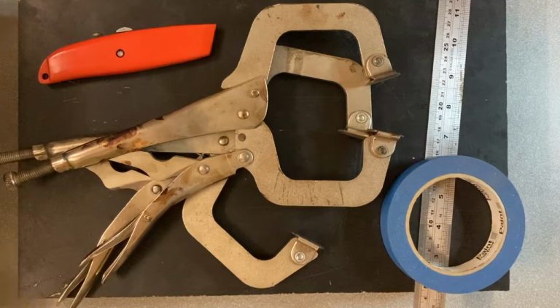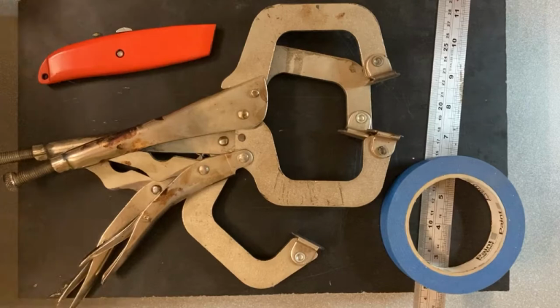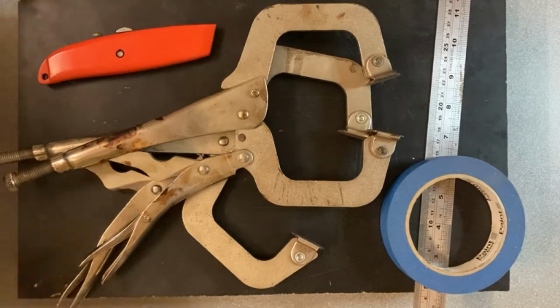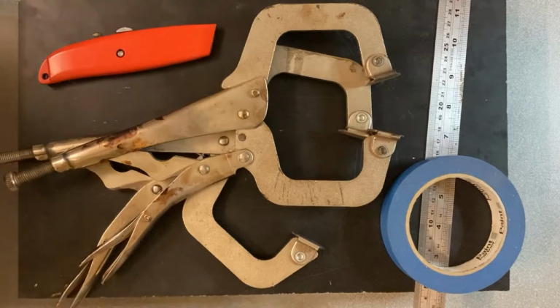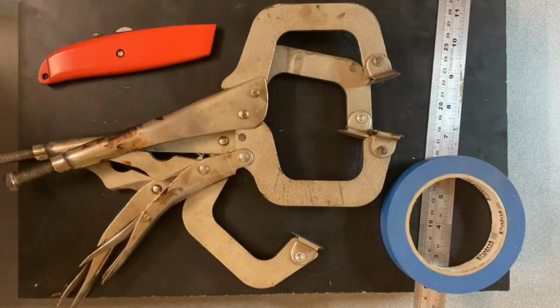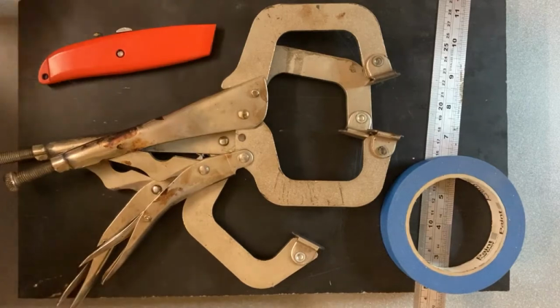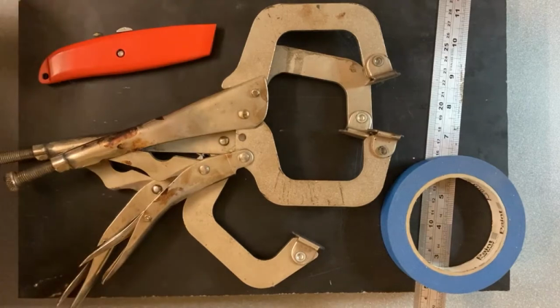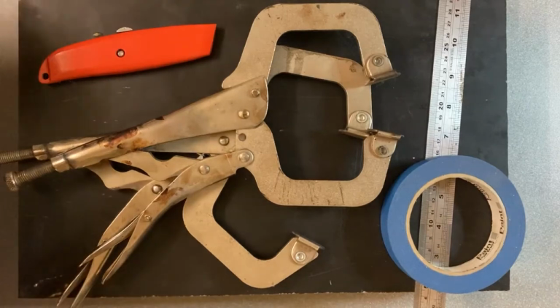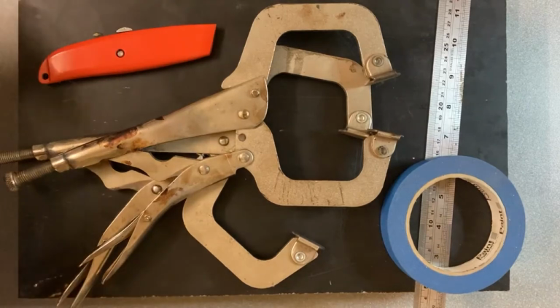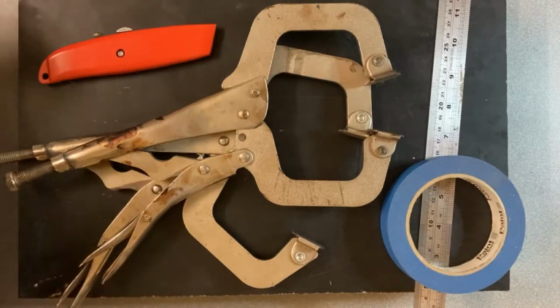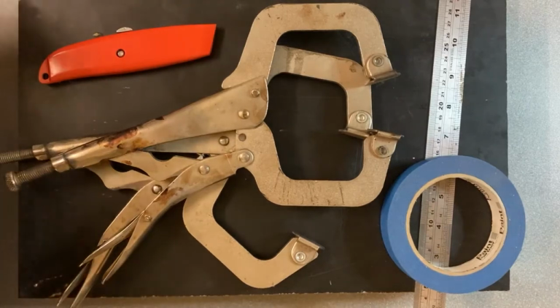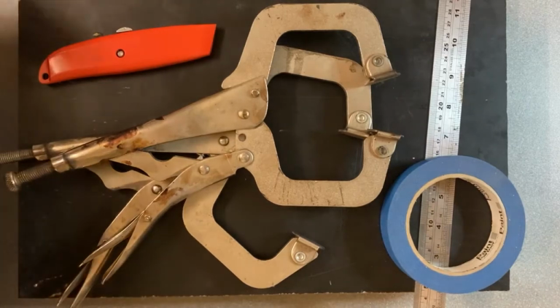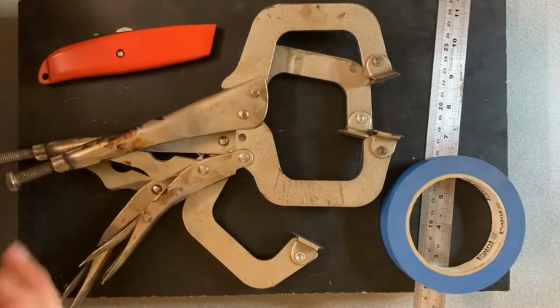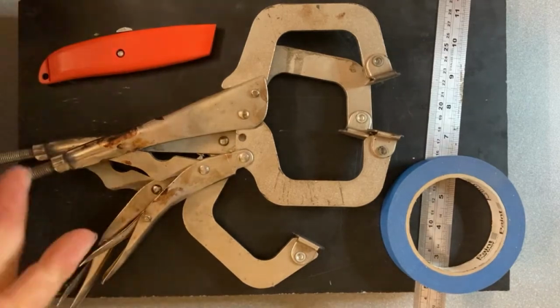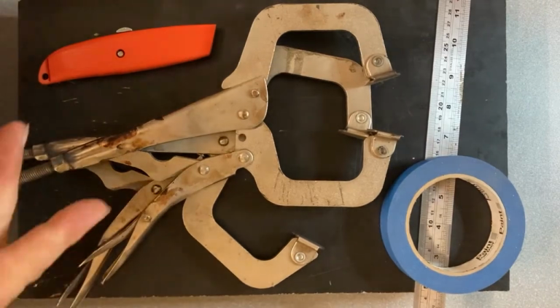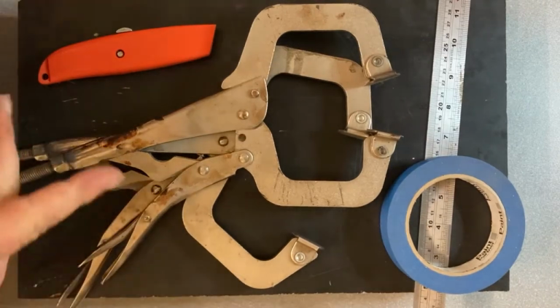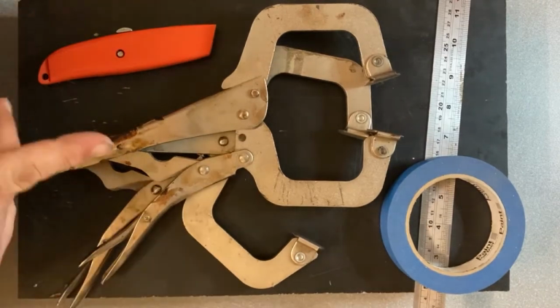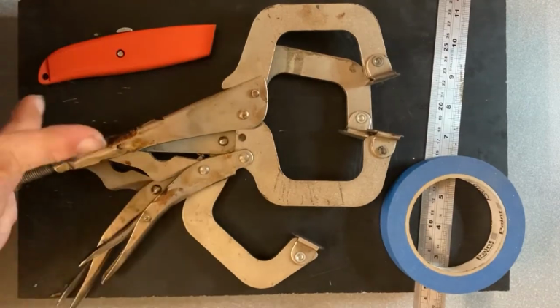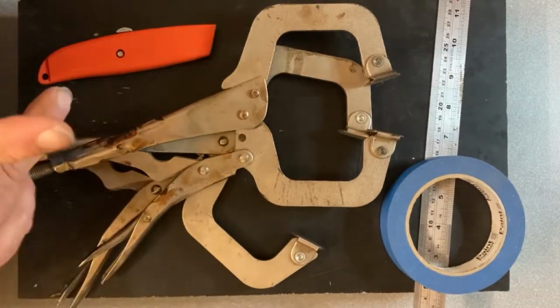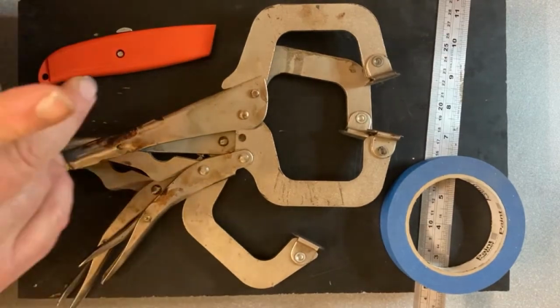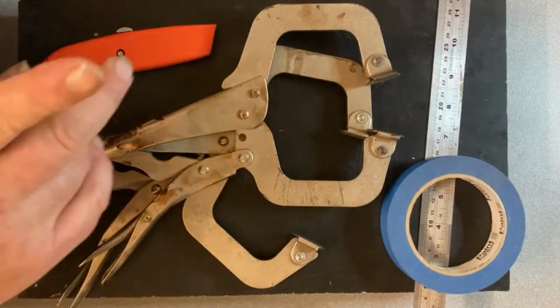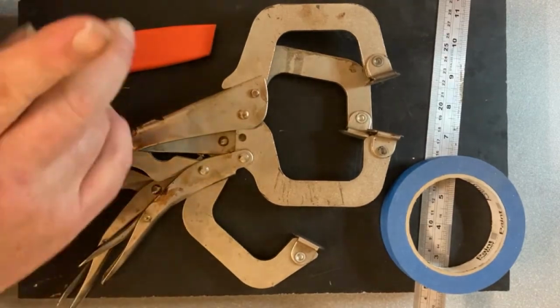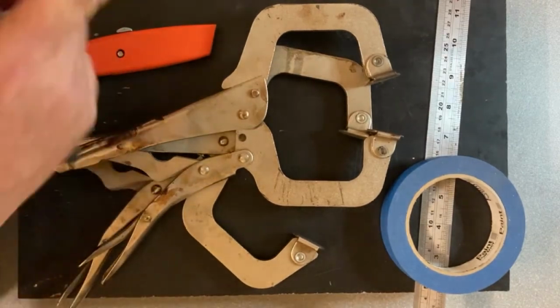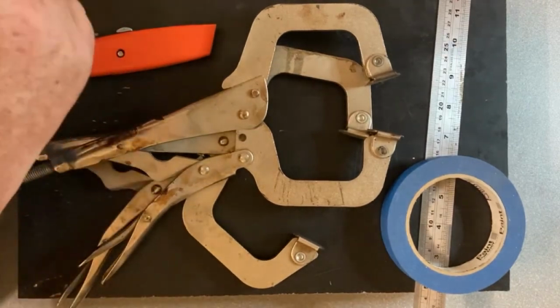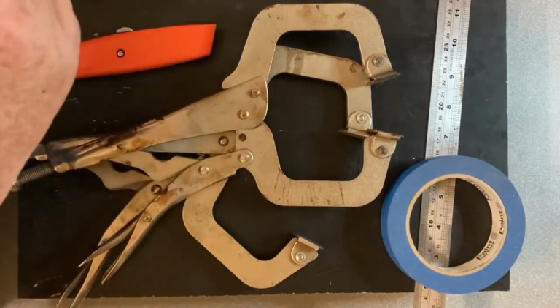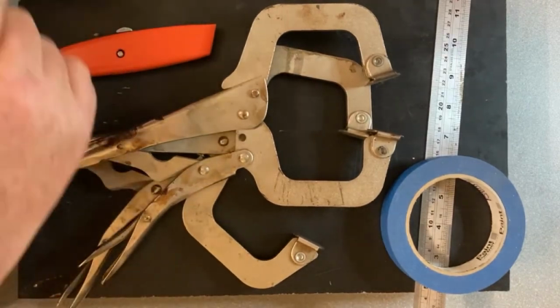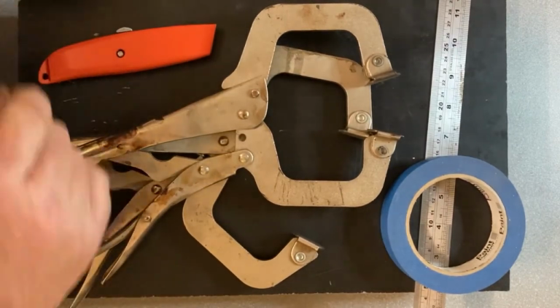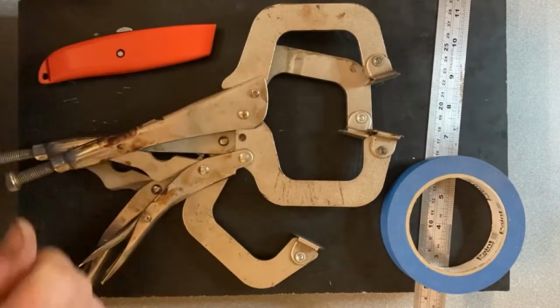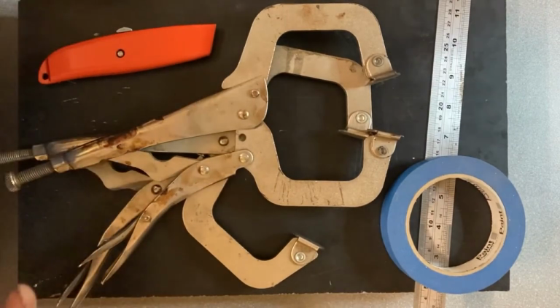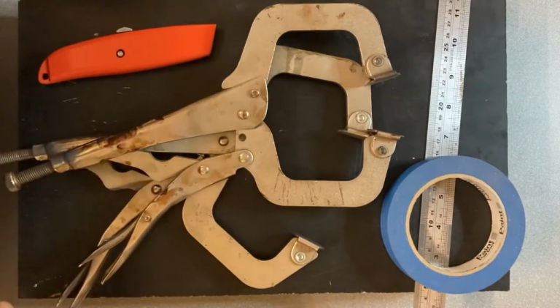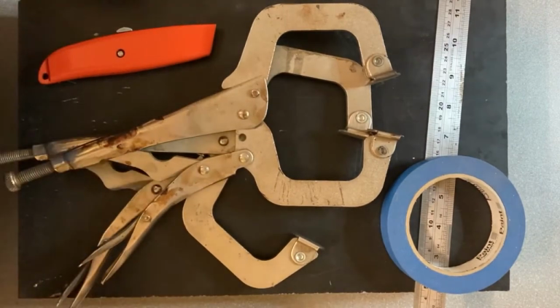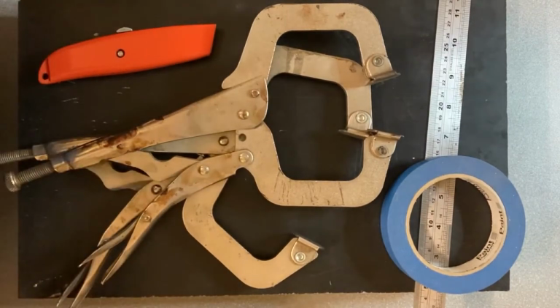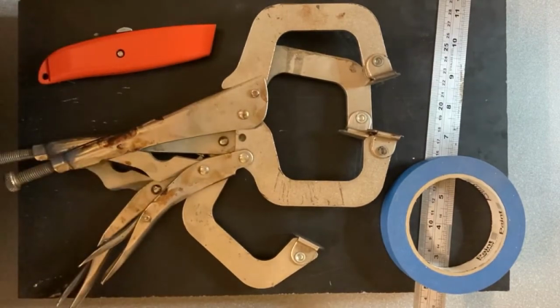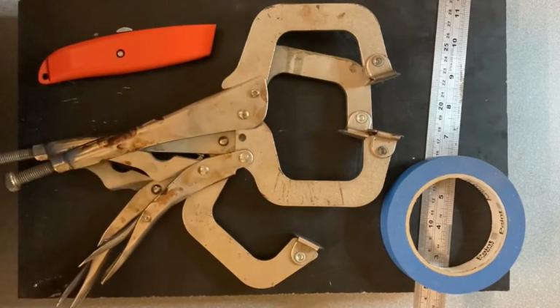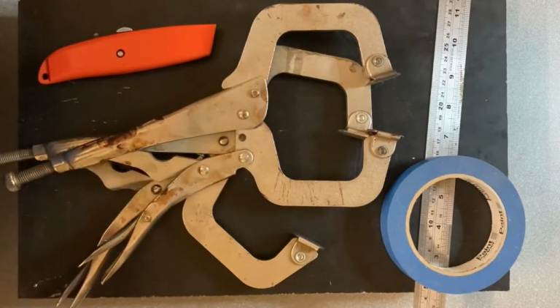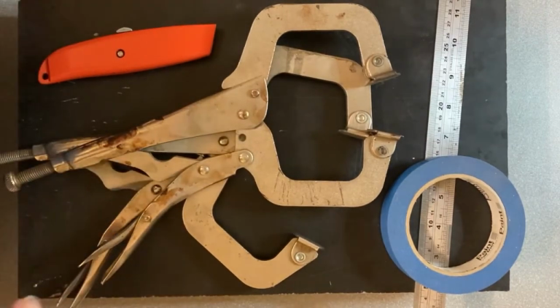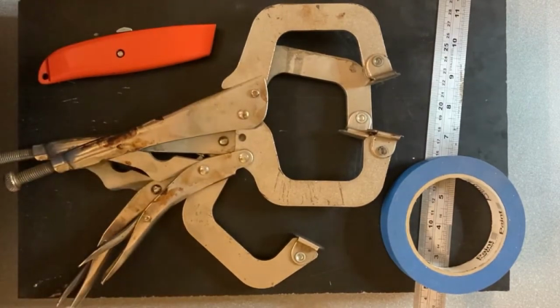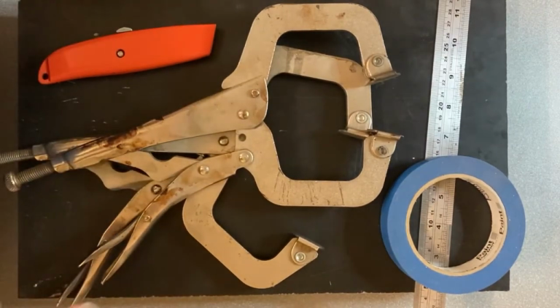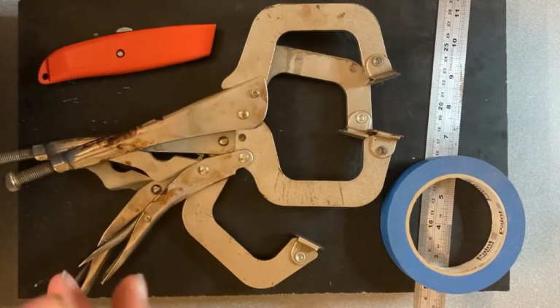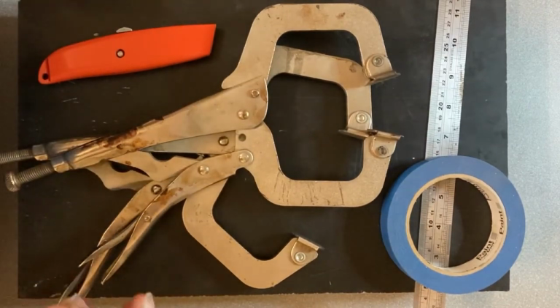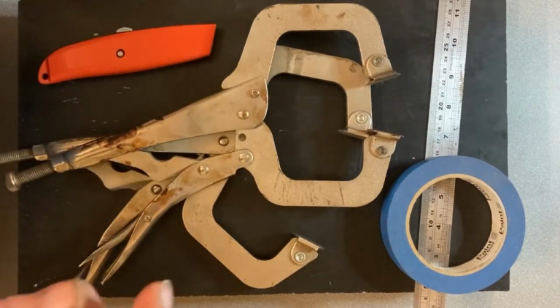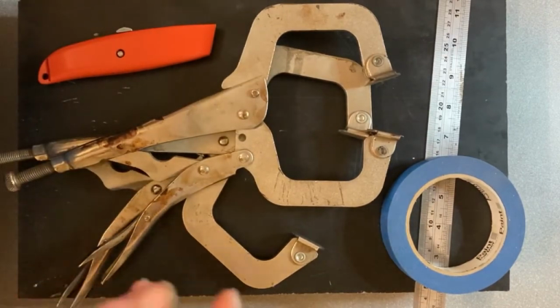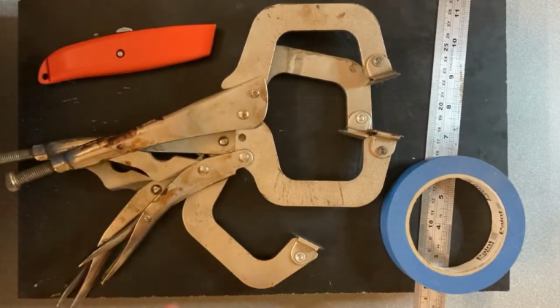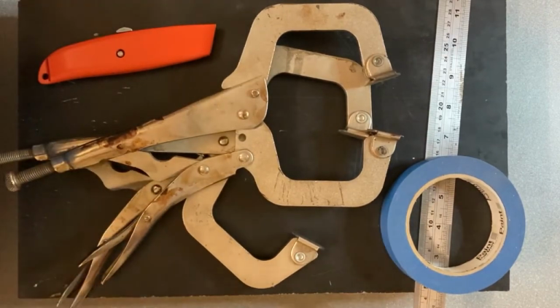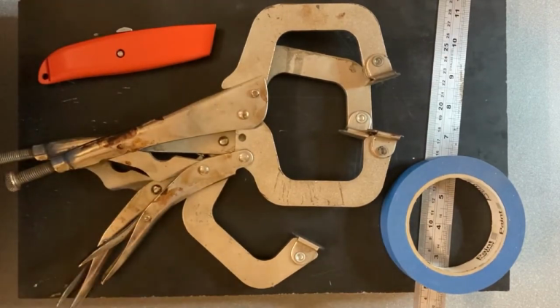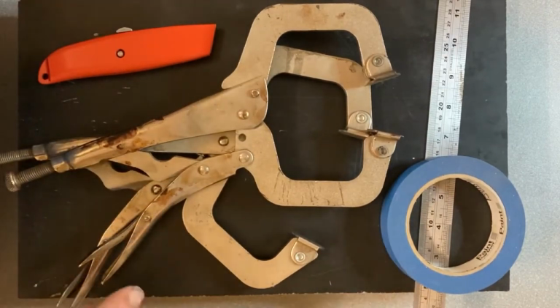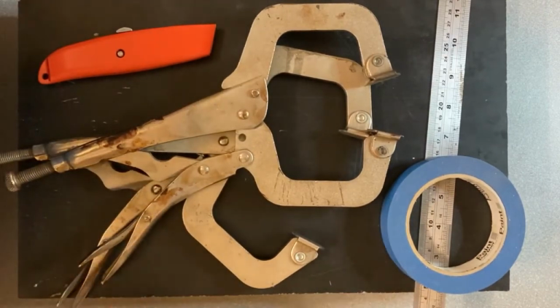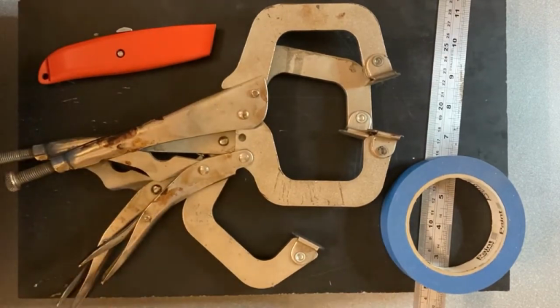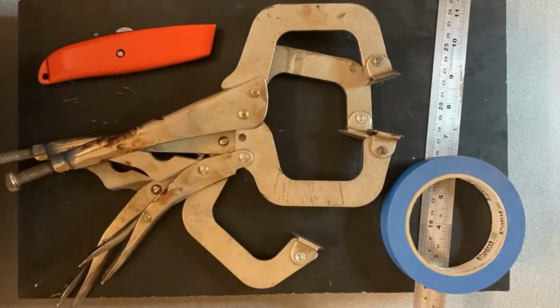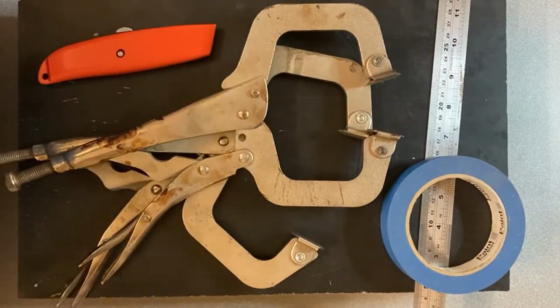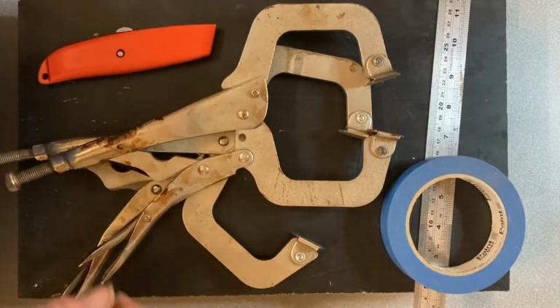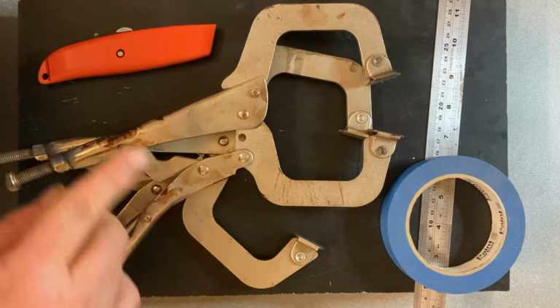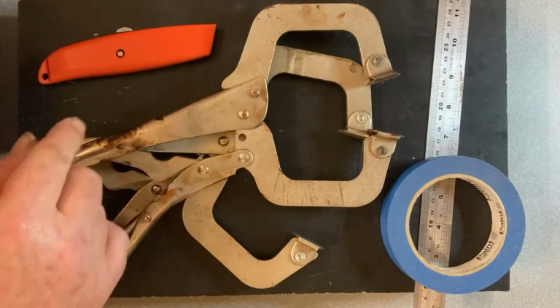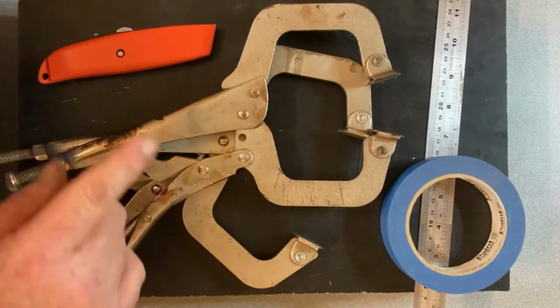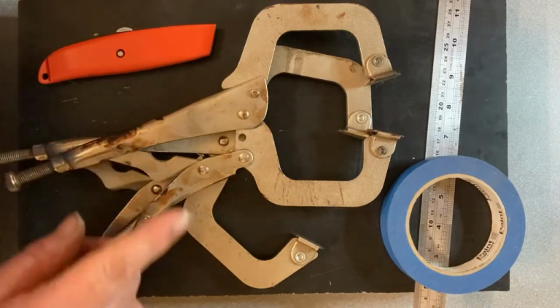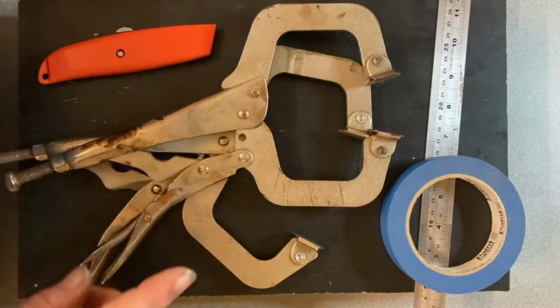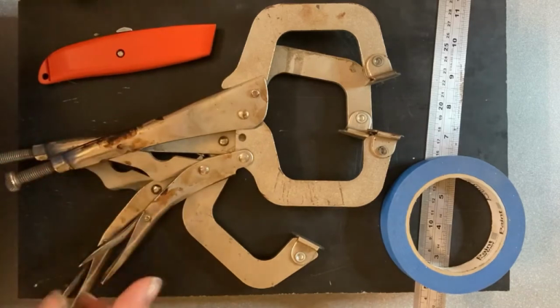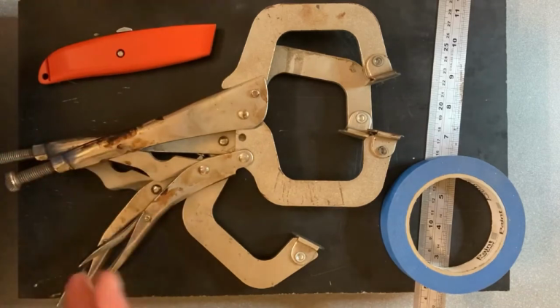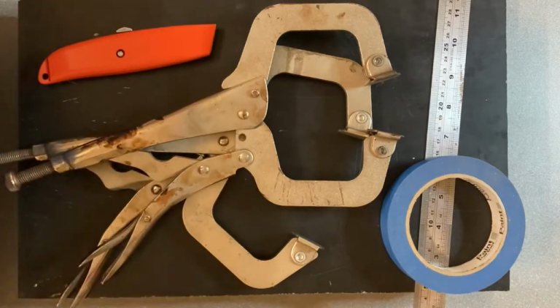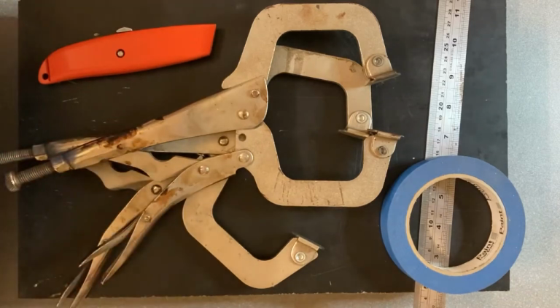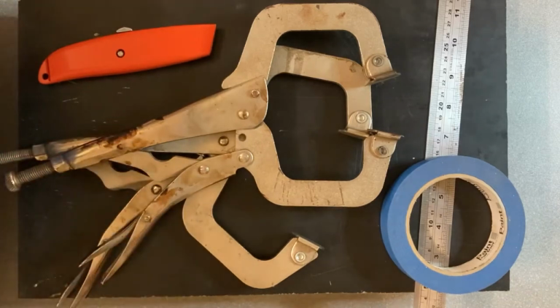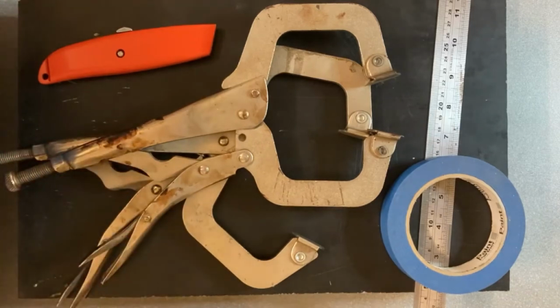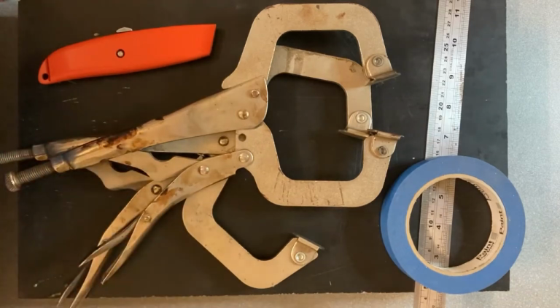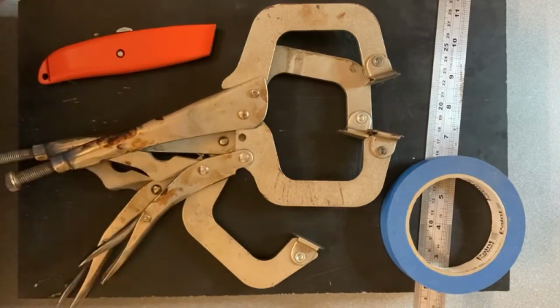G'day everyone and welcome back to the channel. Today we are going to do some Kydex sheaths on a kitchen knife.